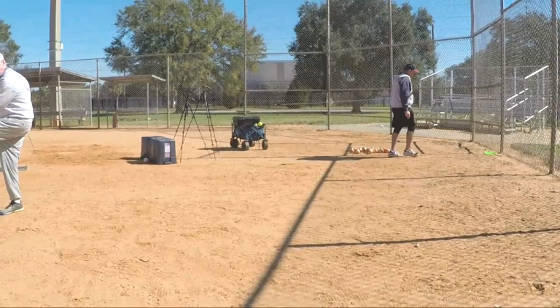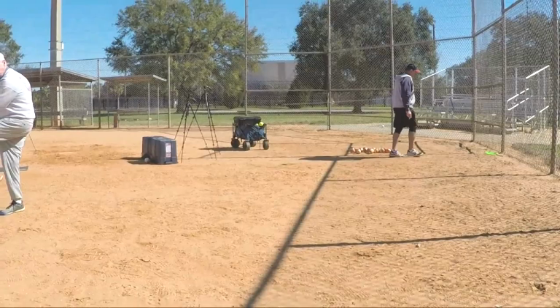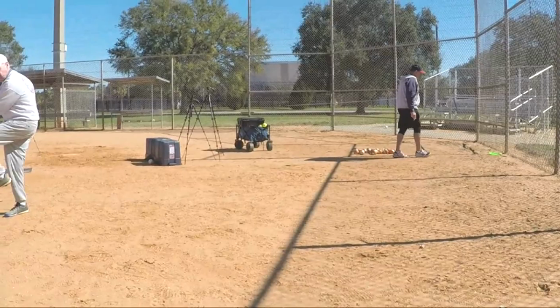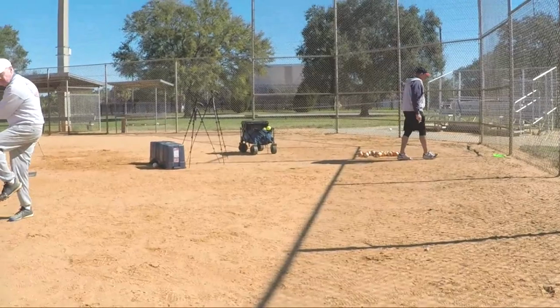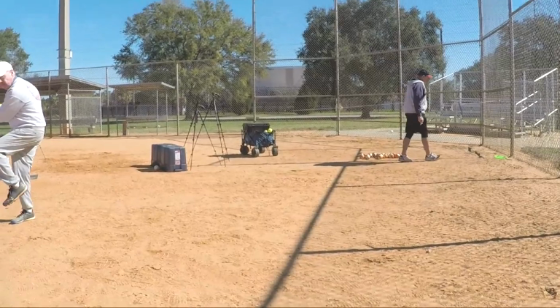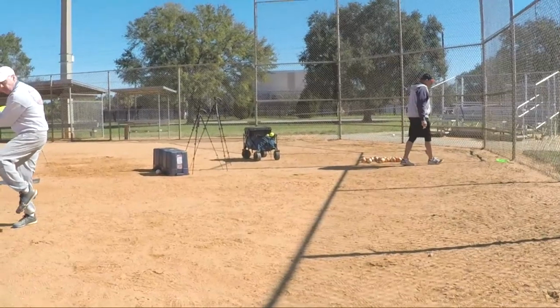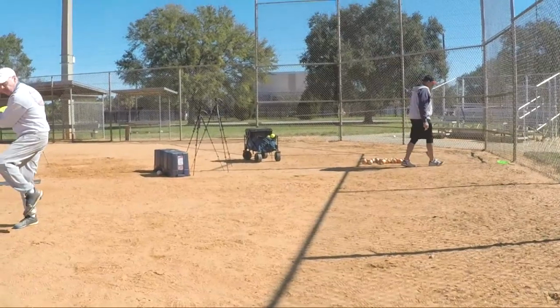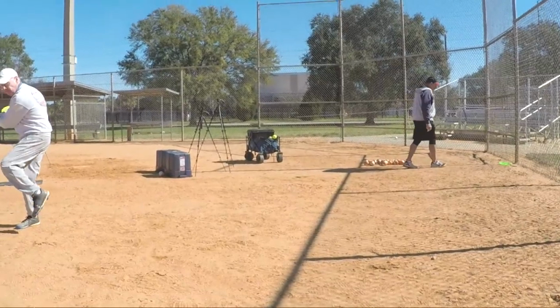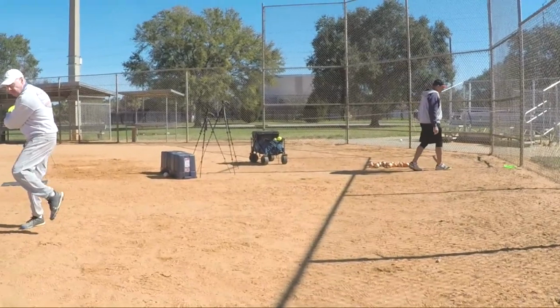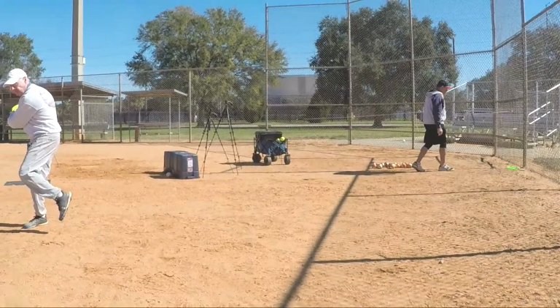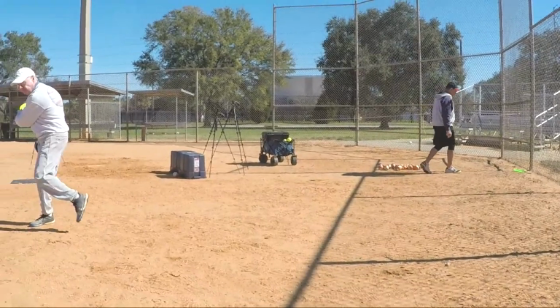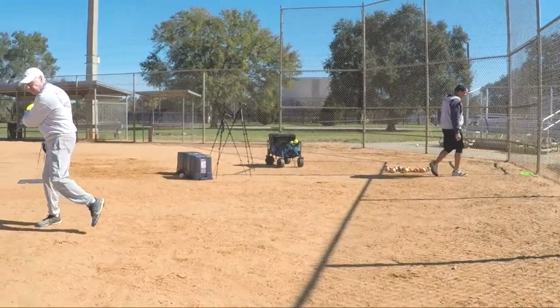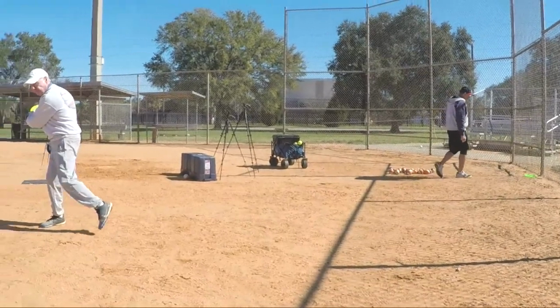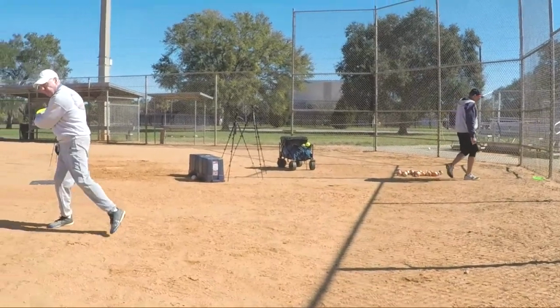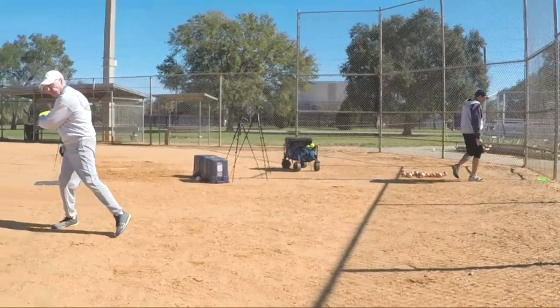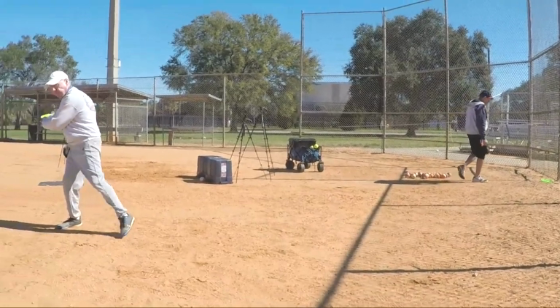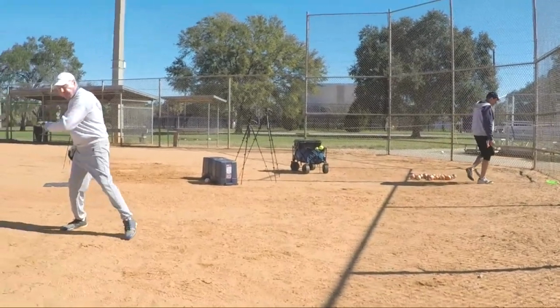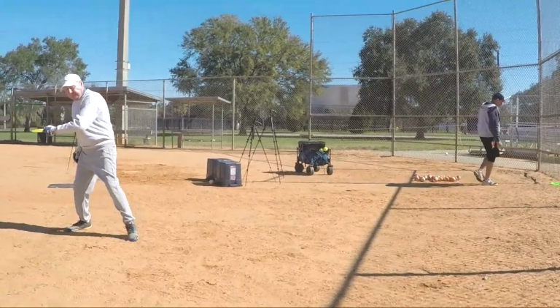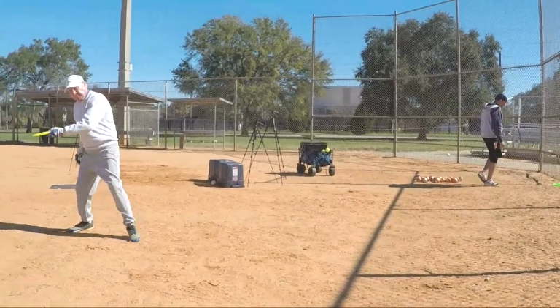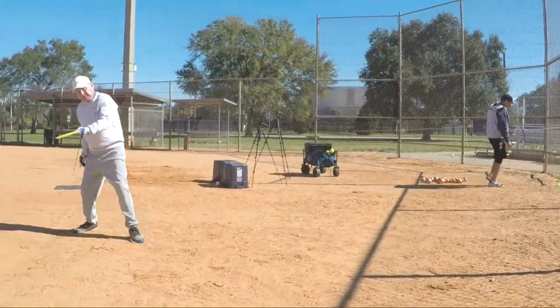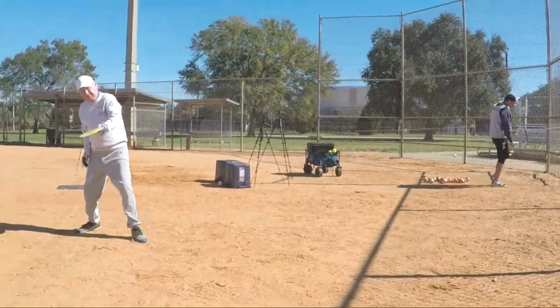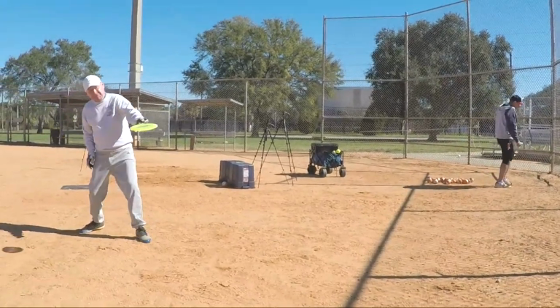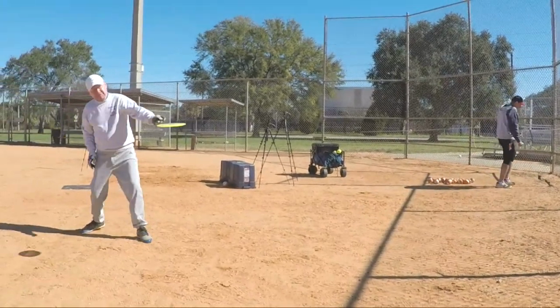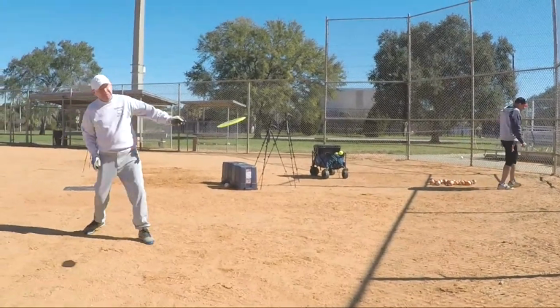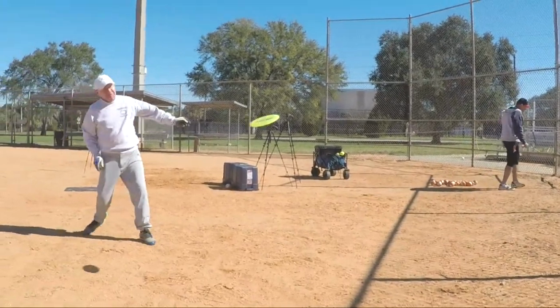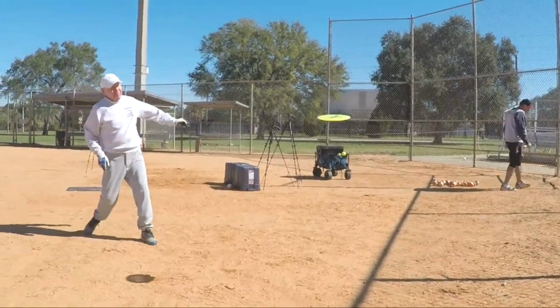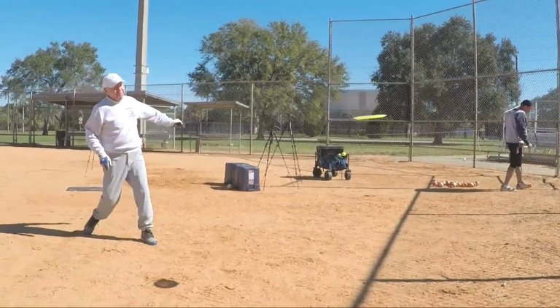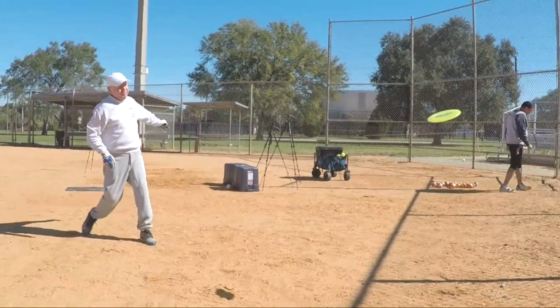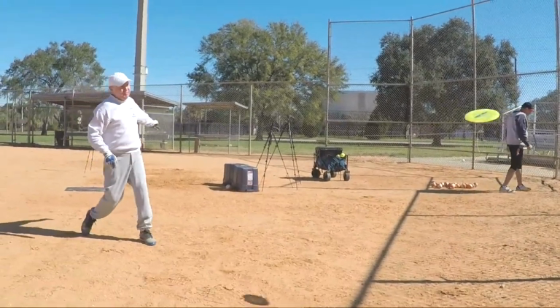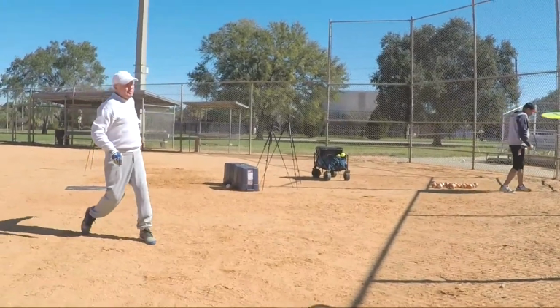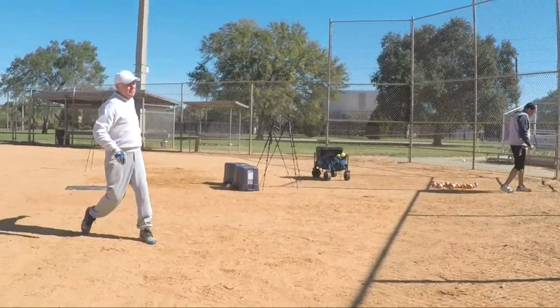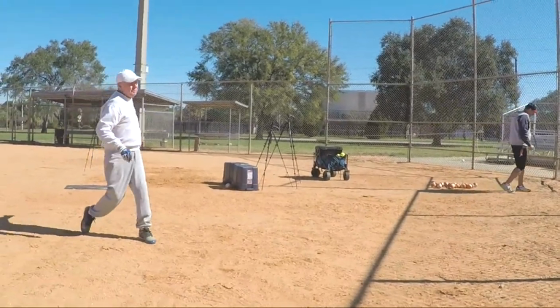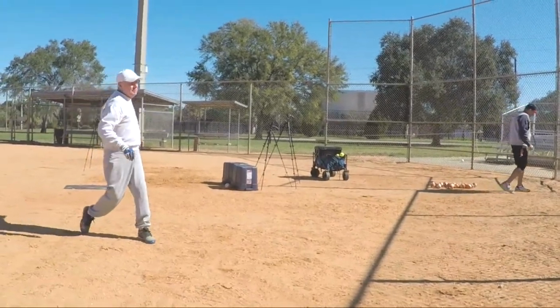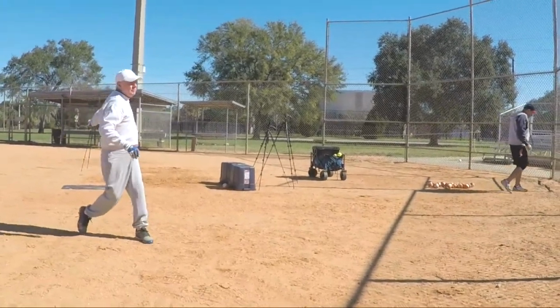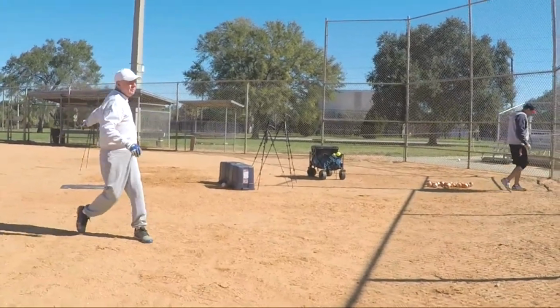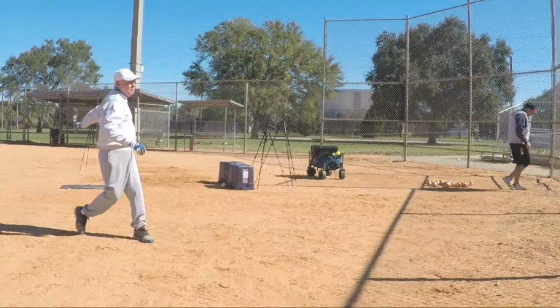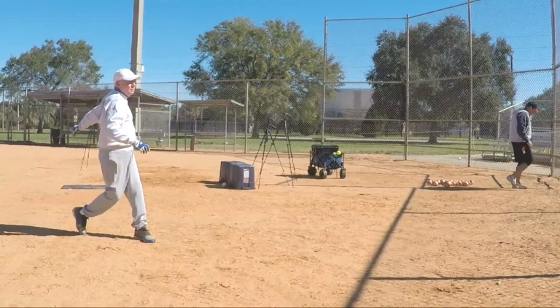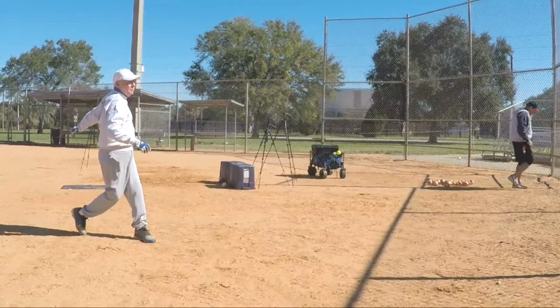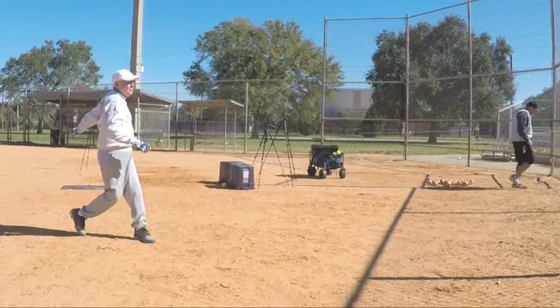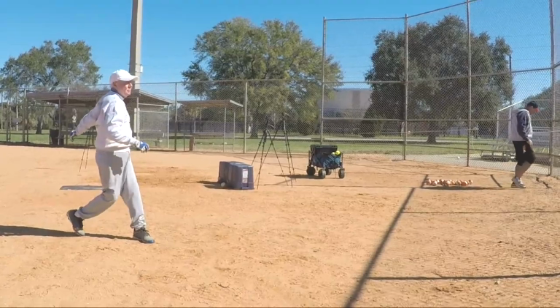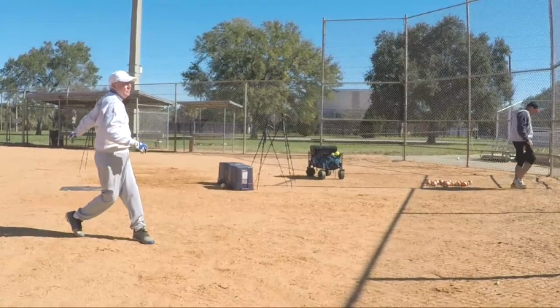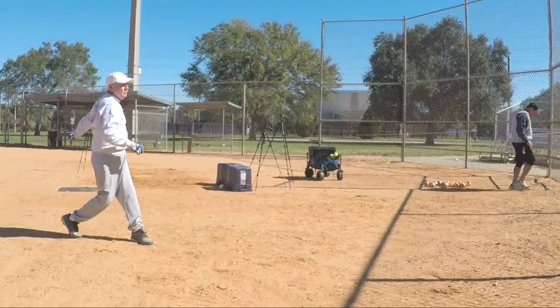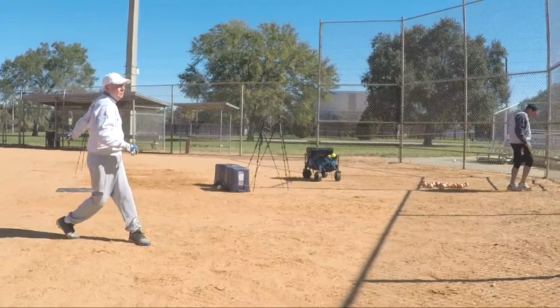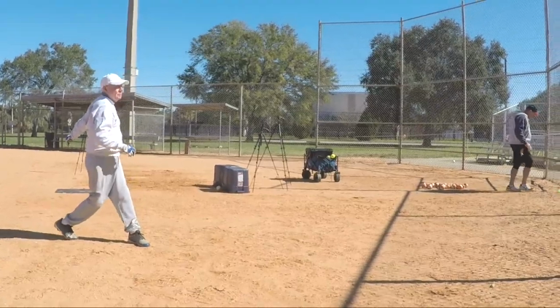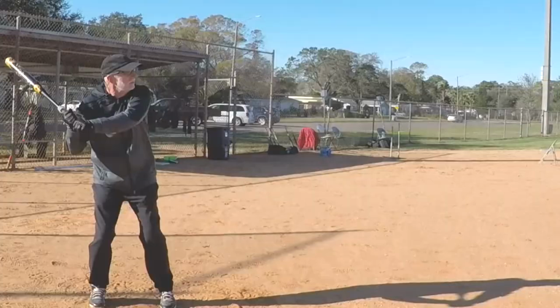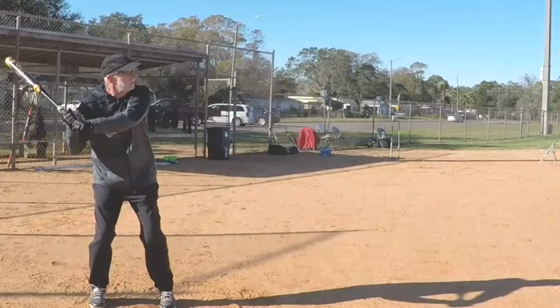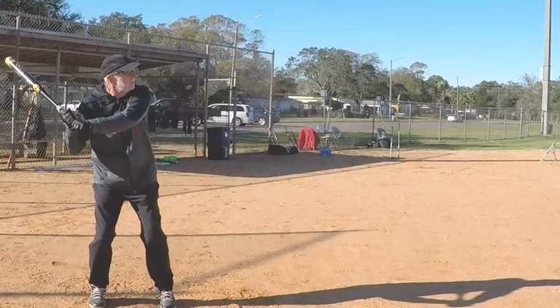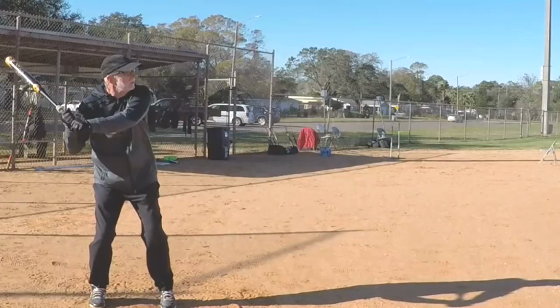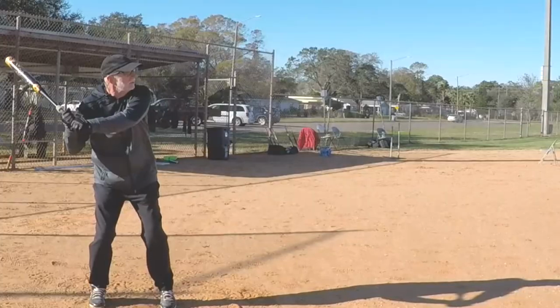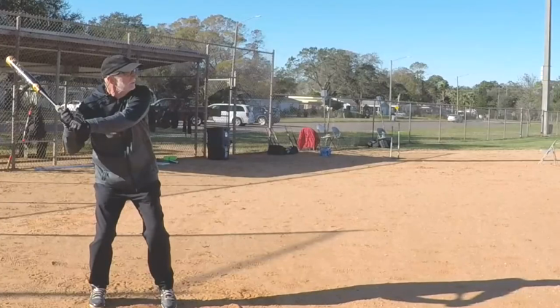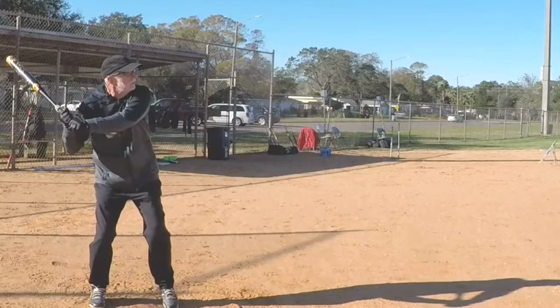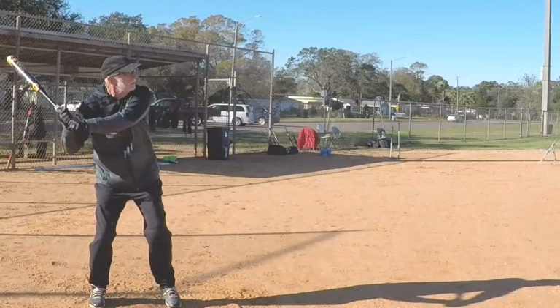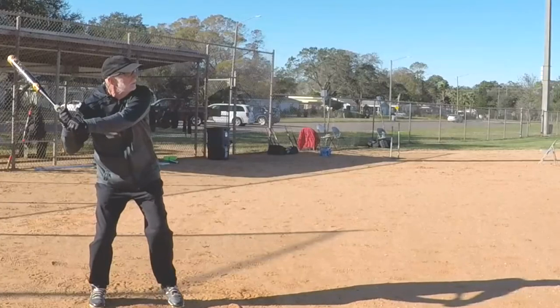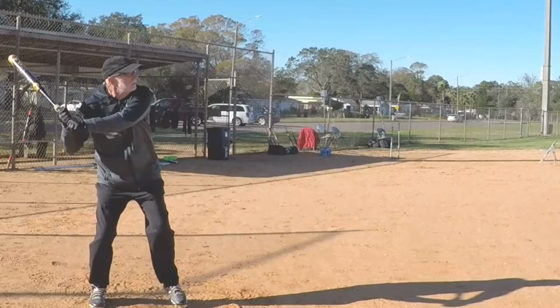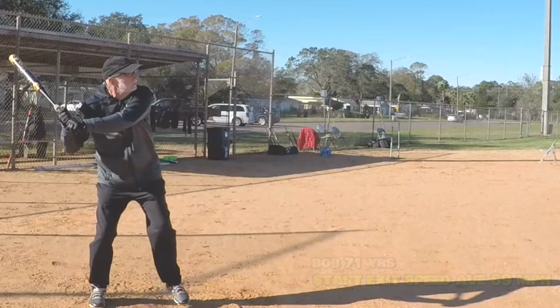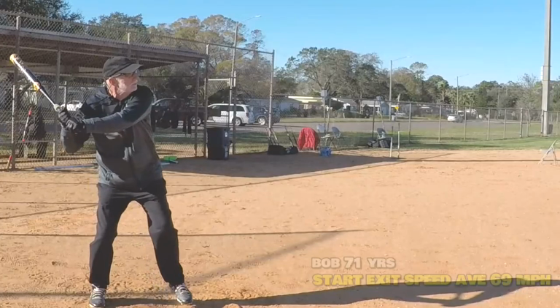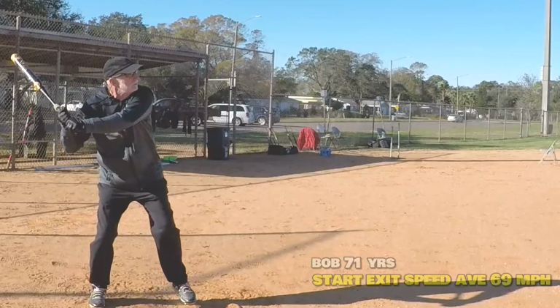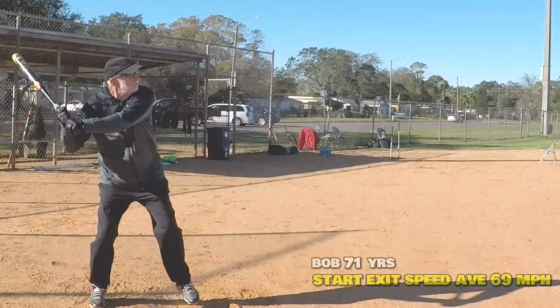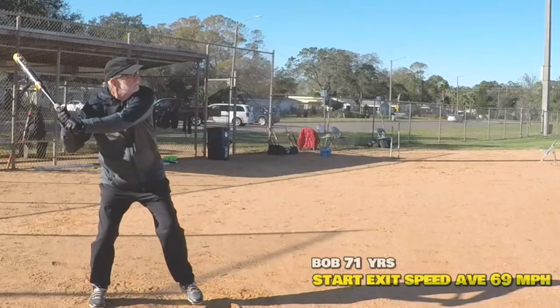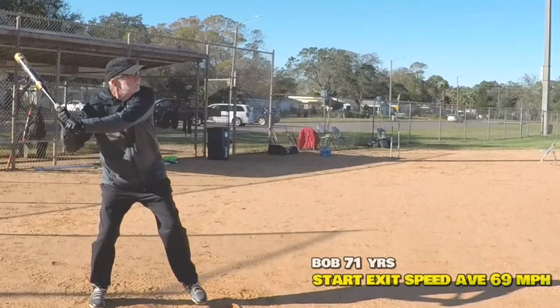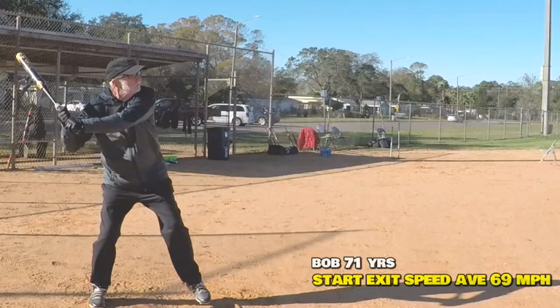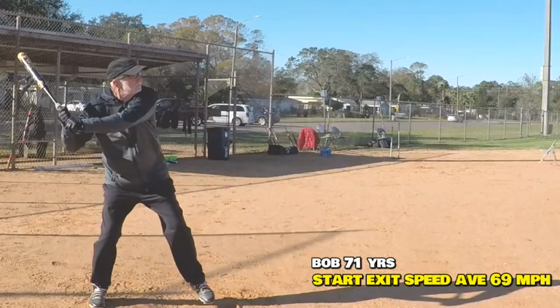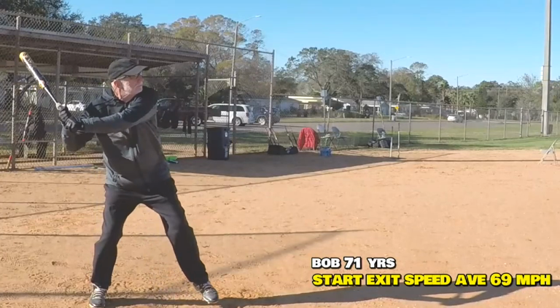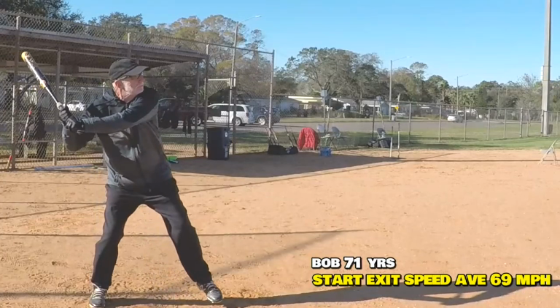He just didn't have much of an idea how to resolve it. His hips were good — you can see on throwing the frisbee — but the hand path, again, the snap and the hand path were not very good.